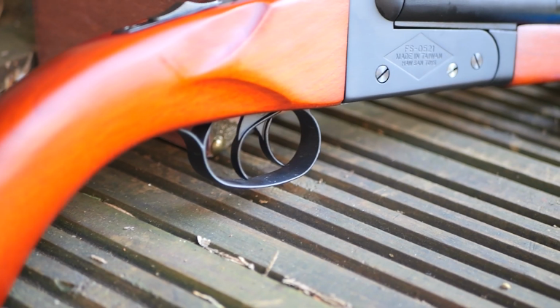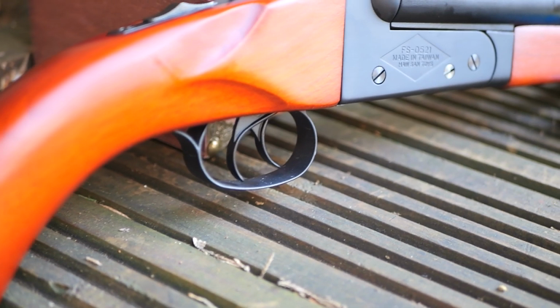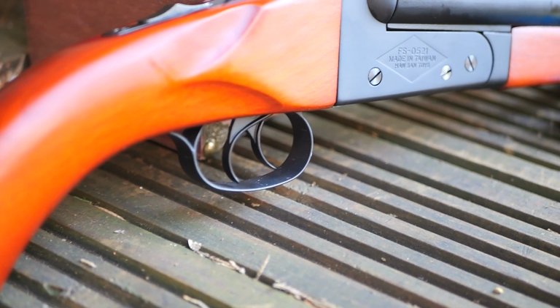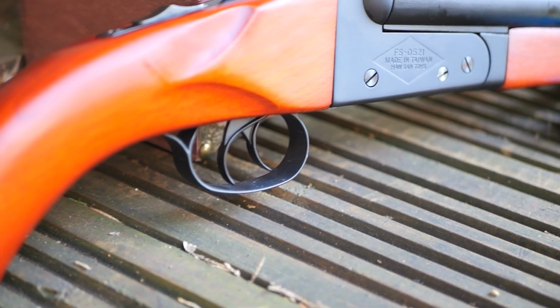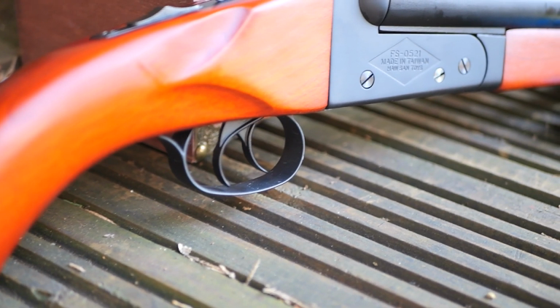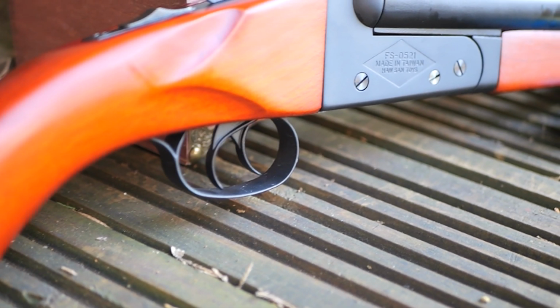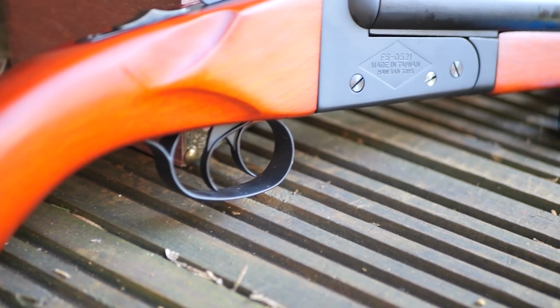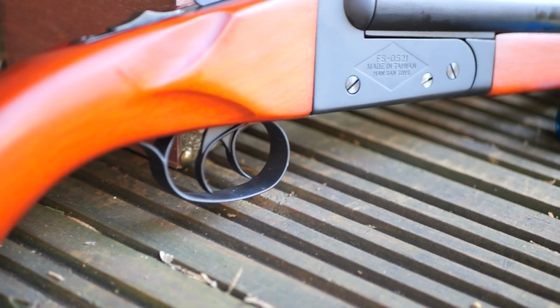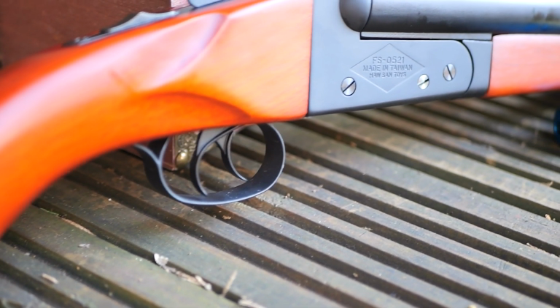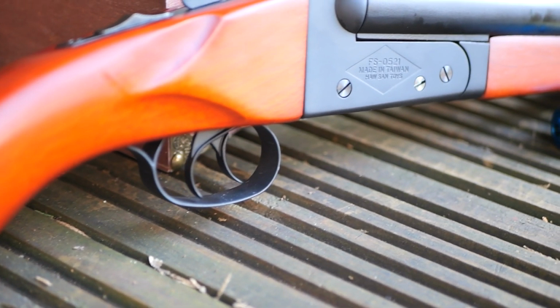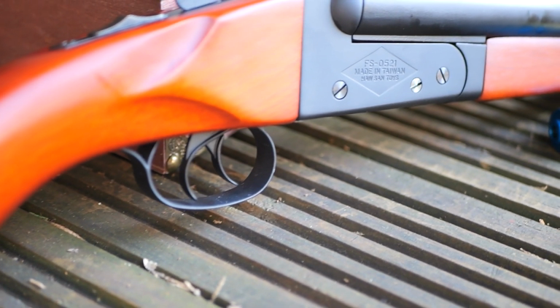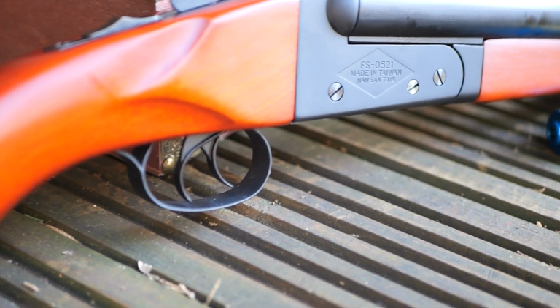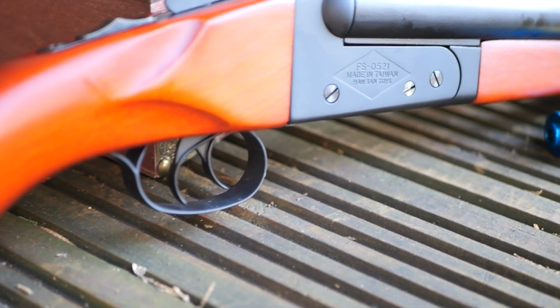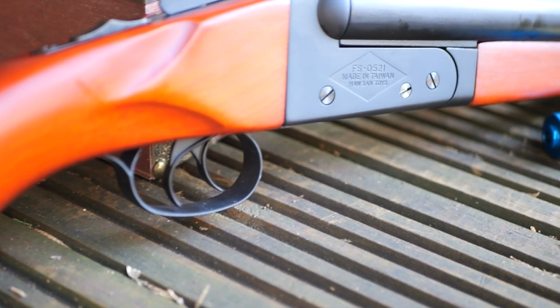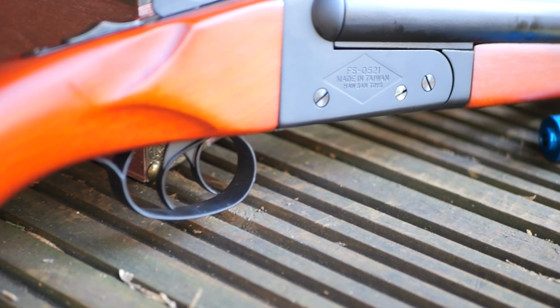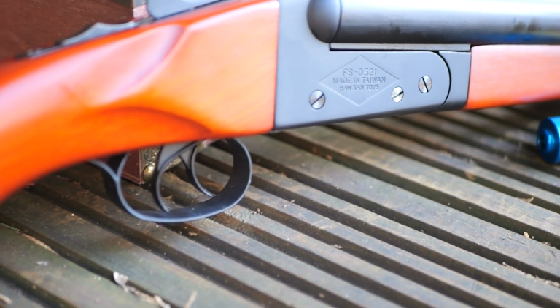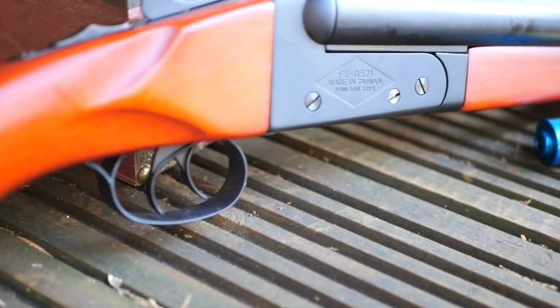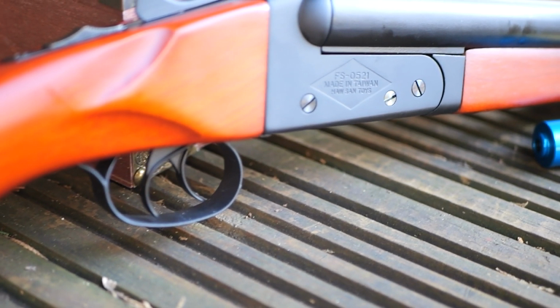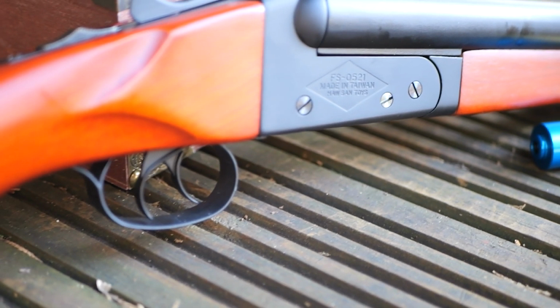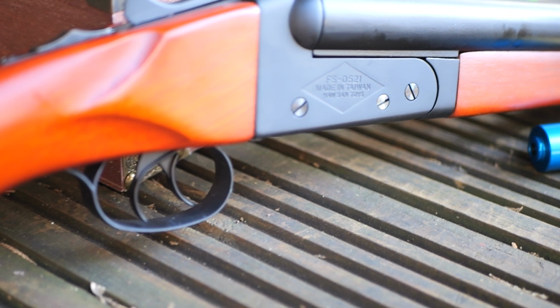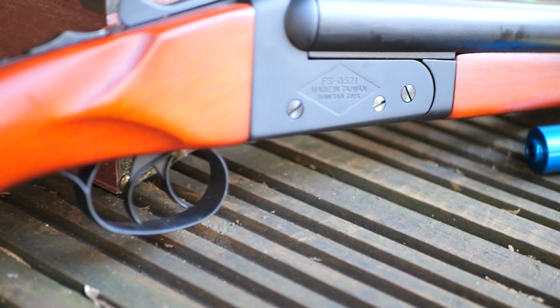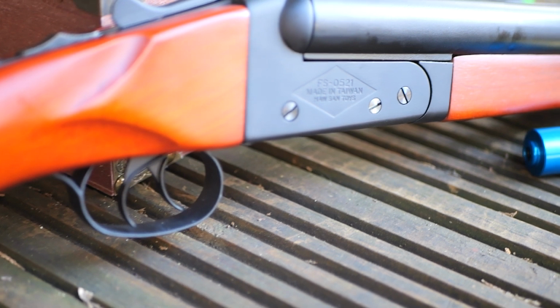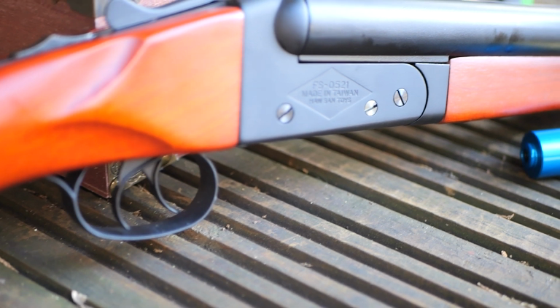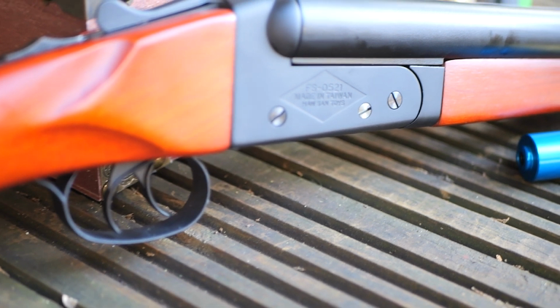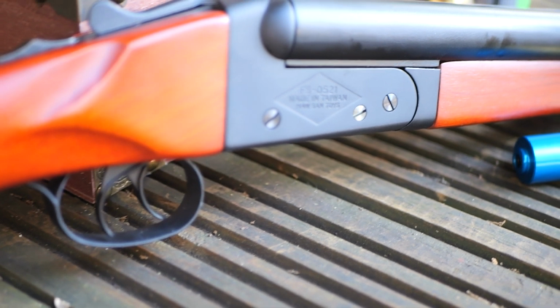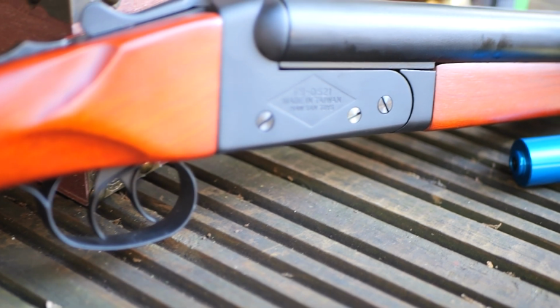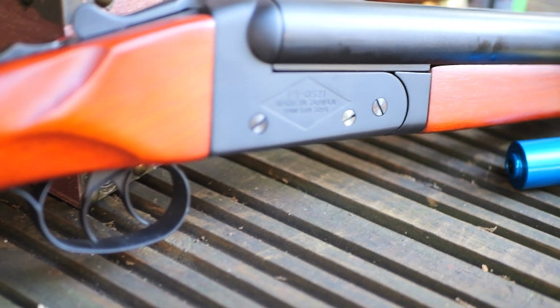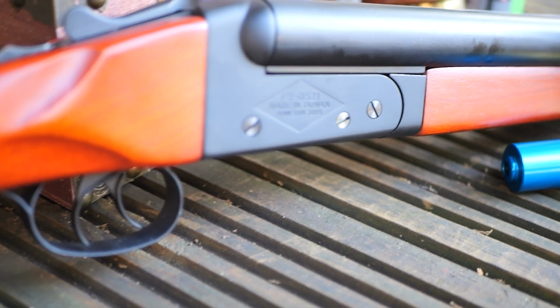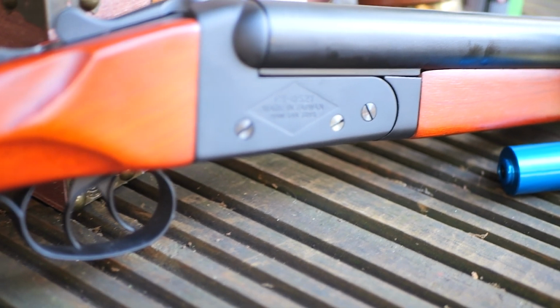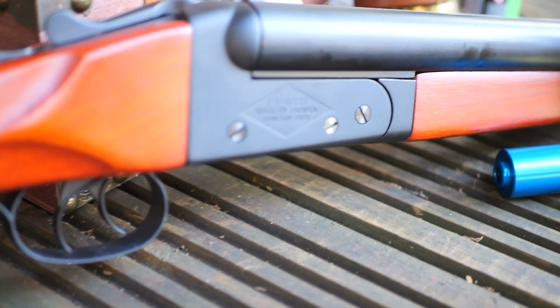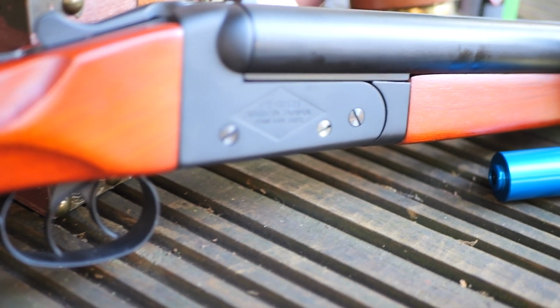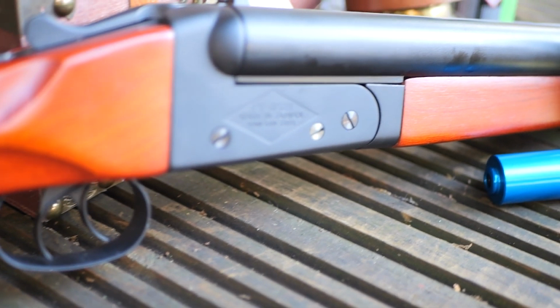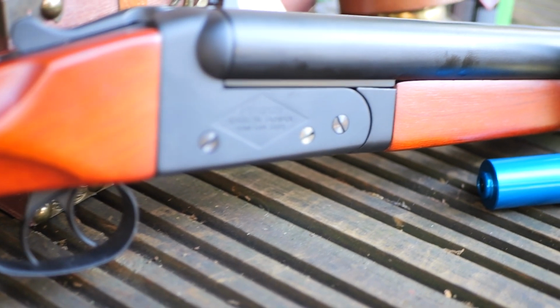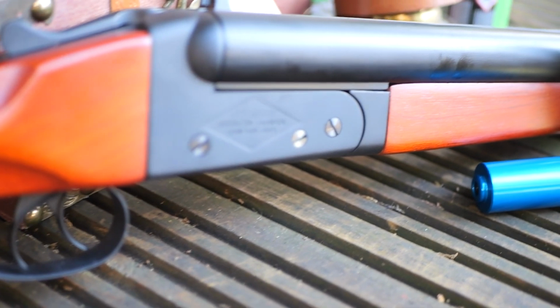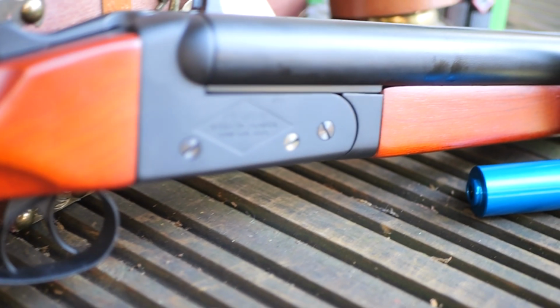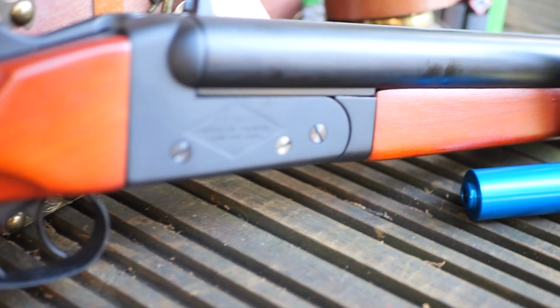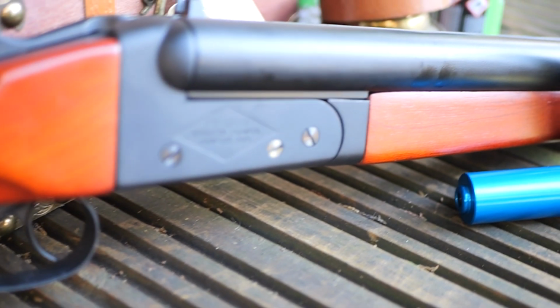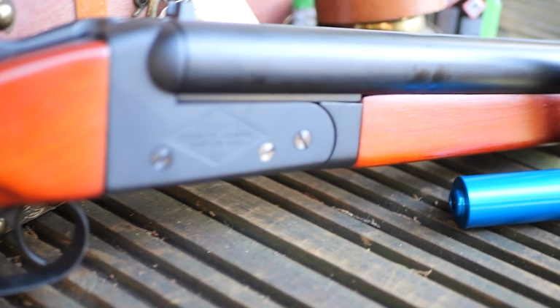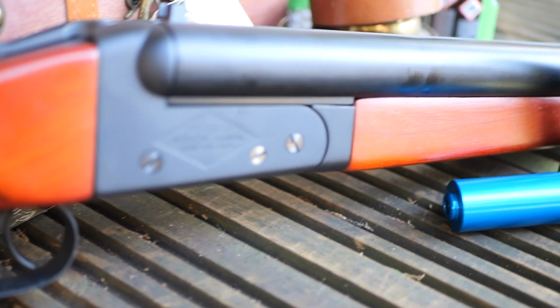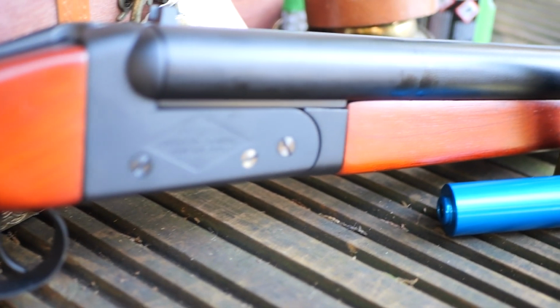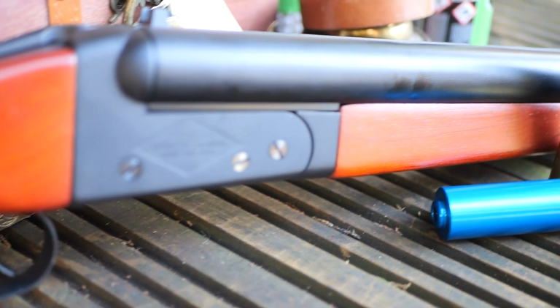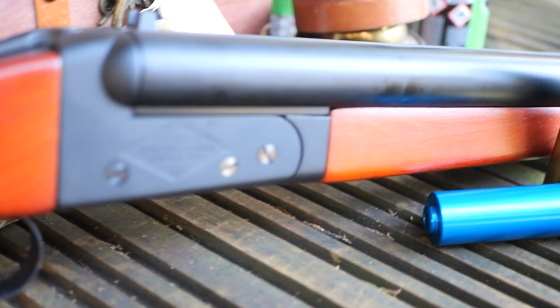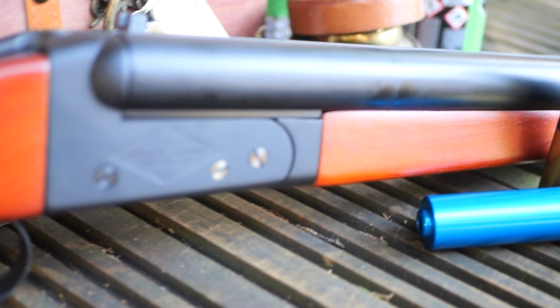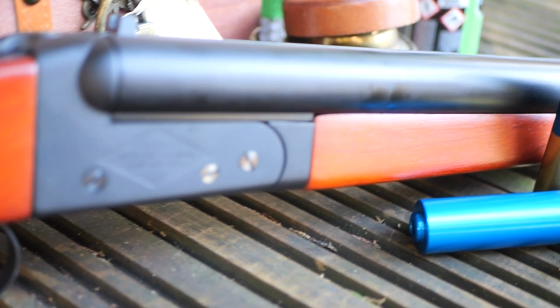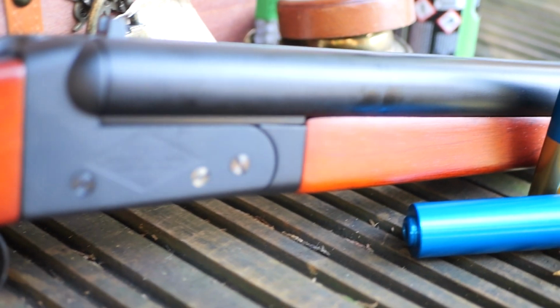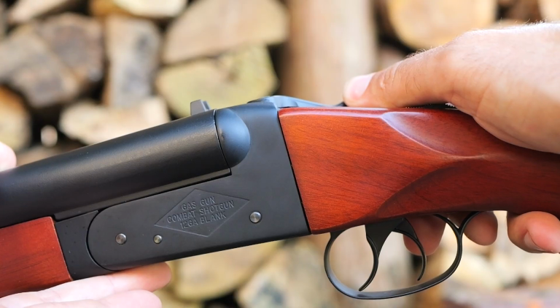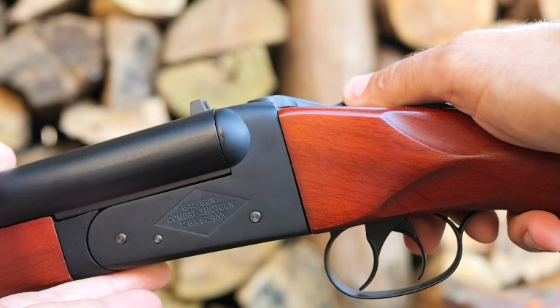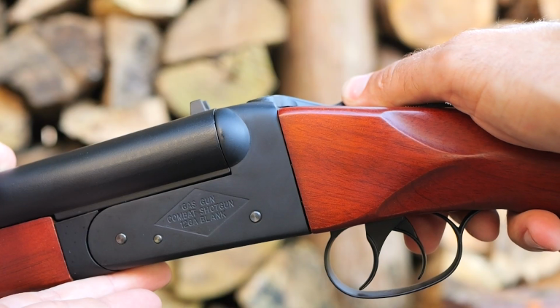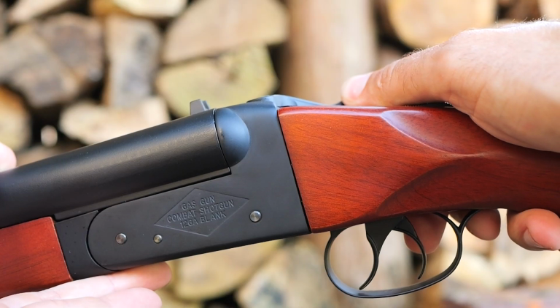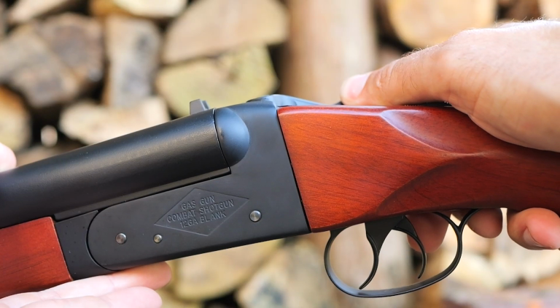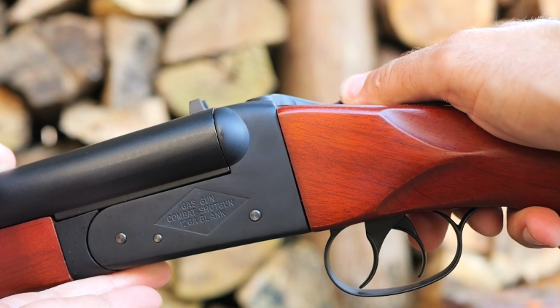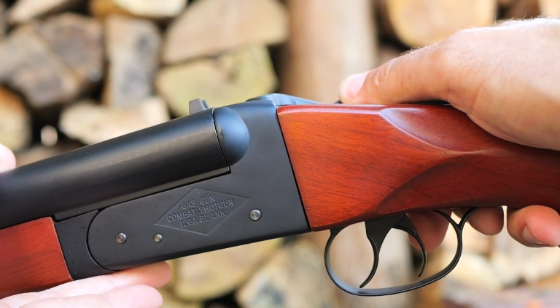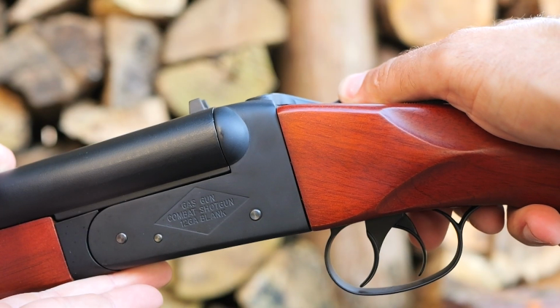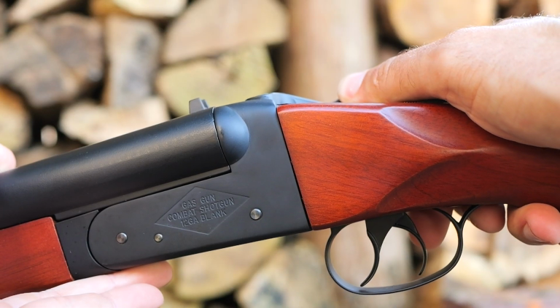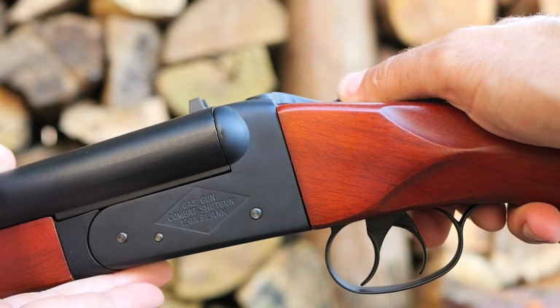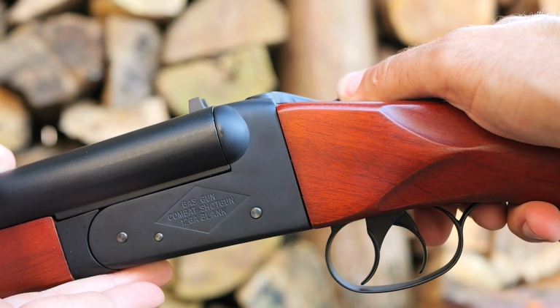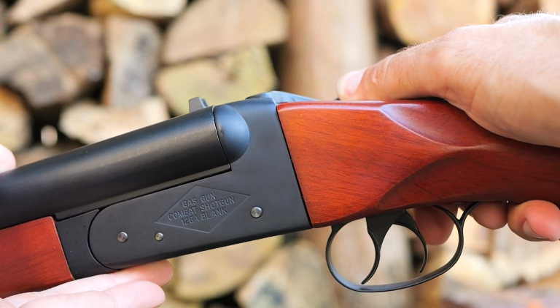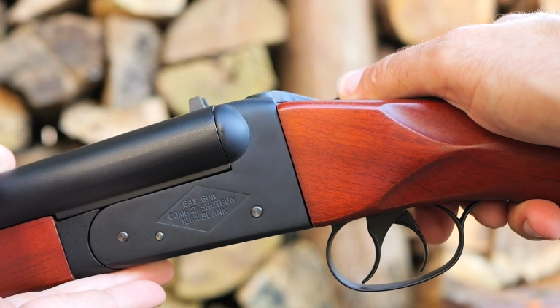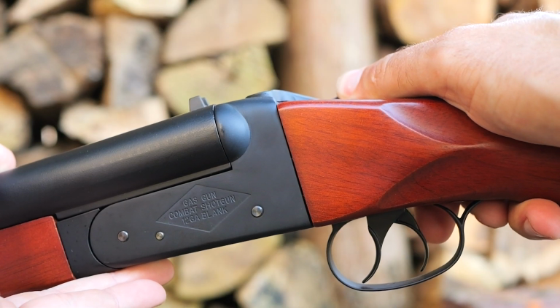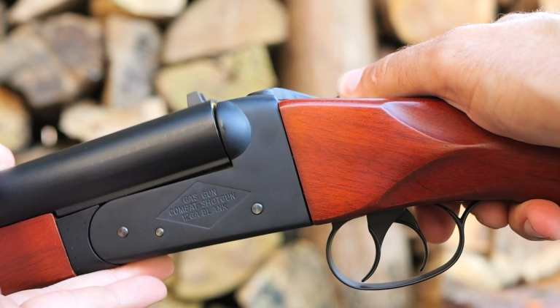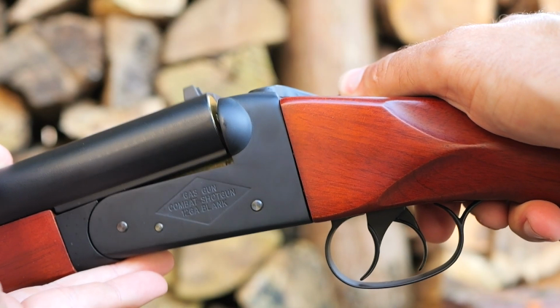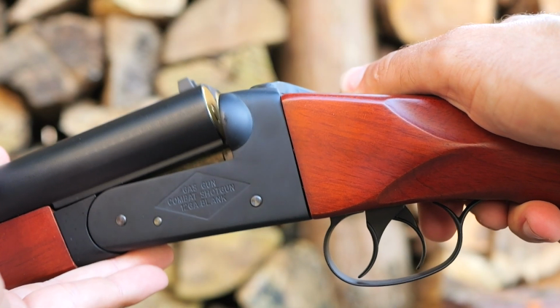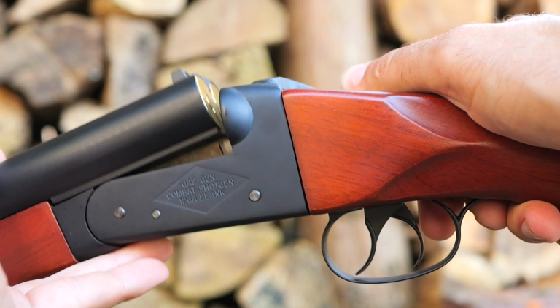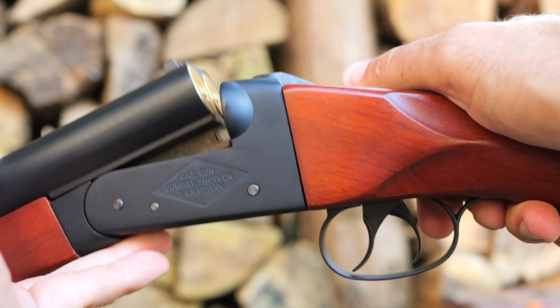Compact power in your hands. With its realistic design and robust build, this Airsoft shotgun is perfect for close quarters combat.